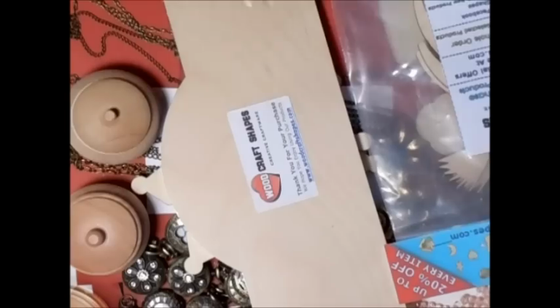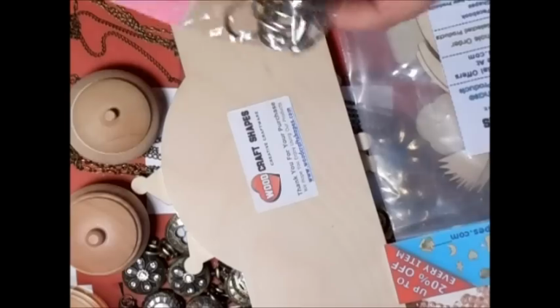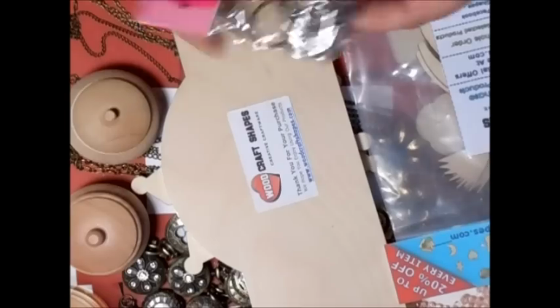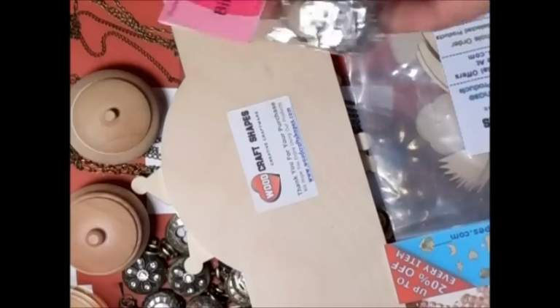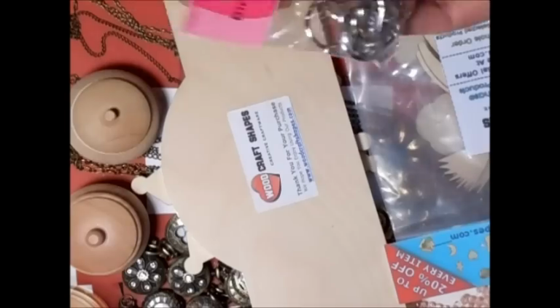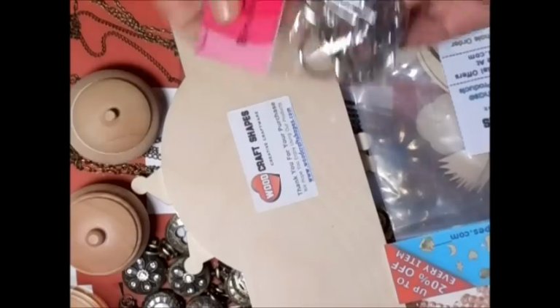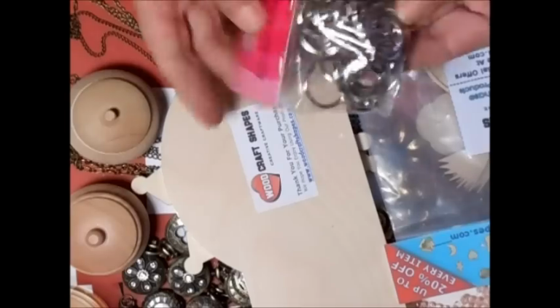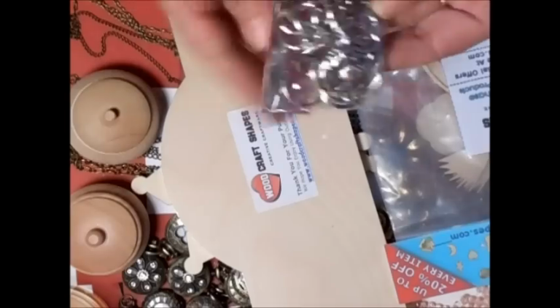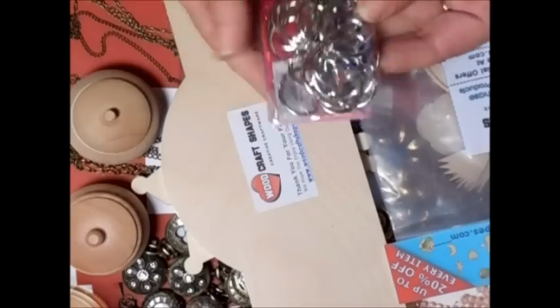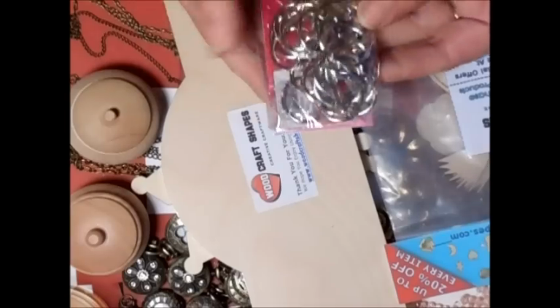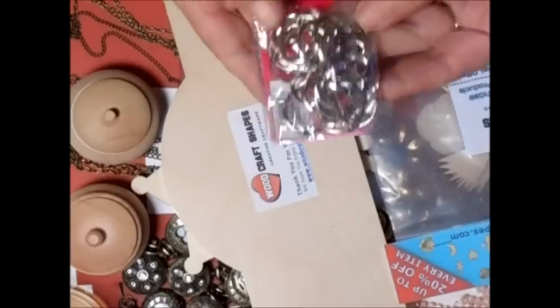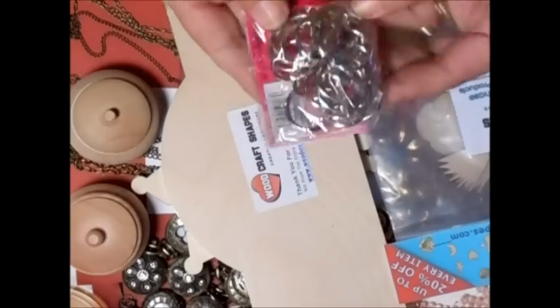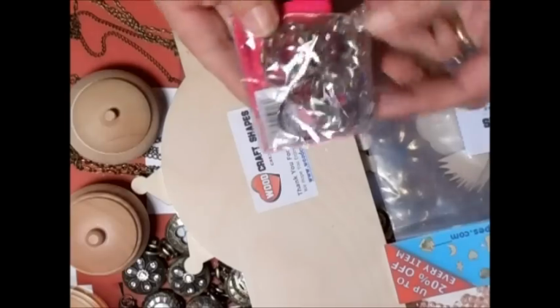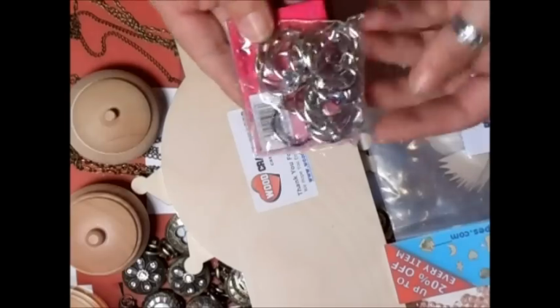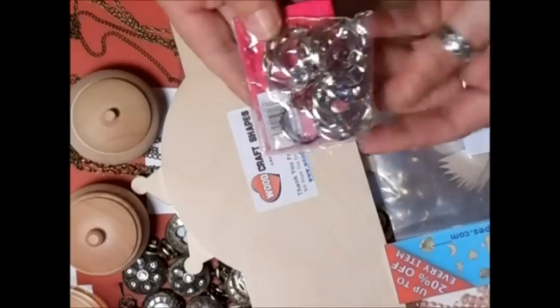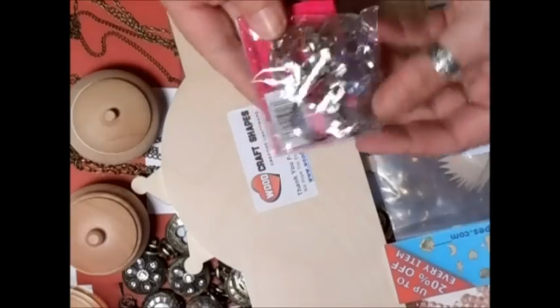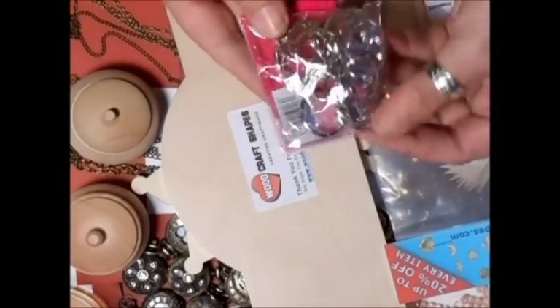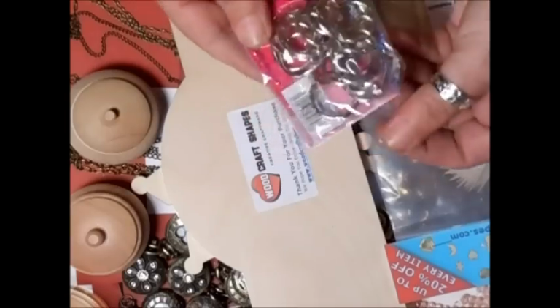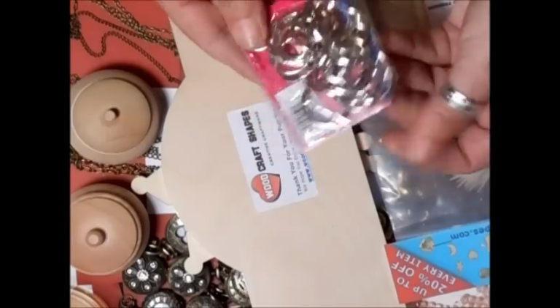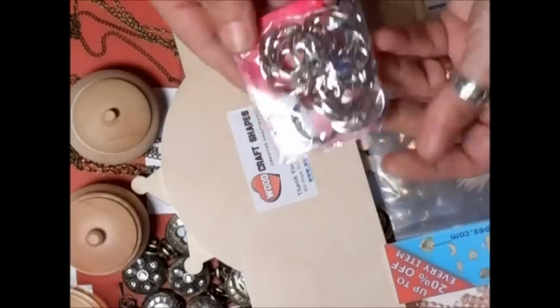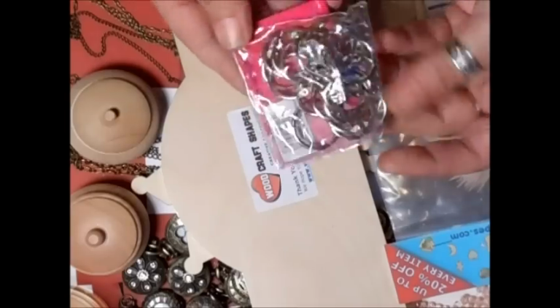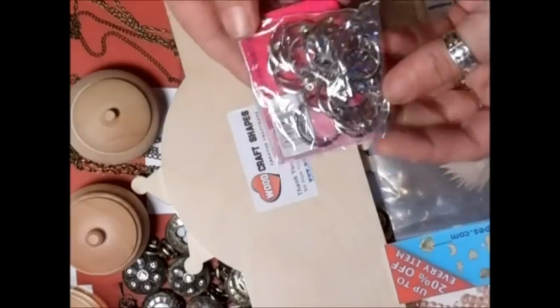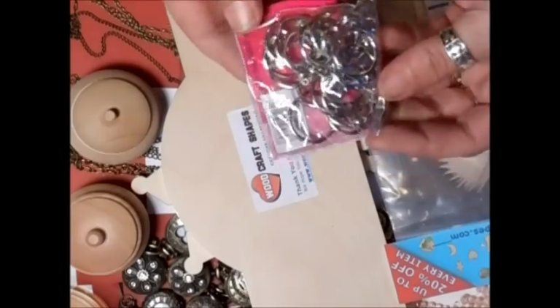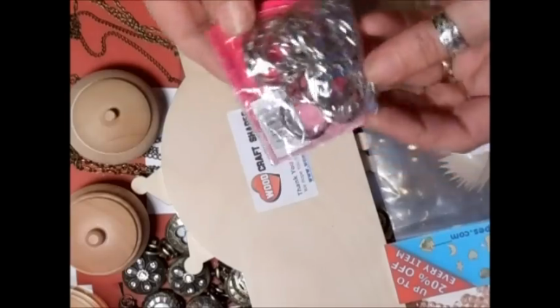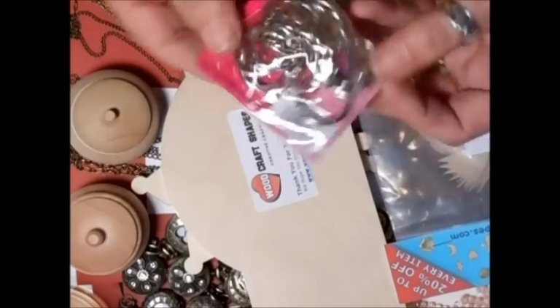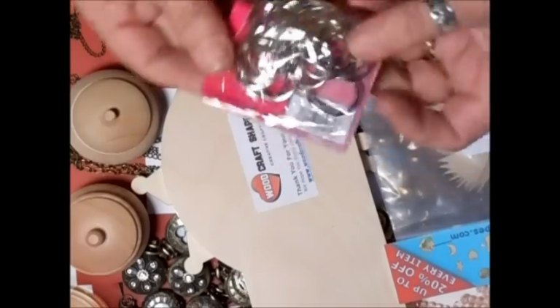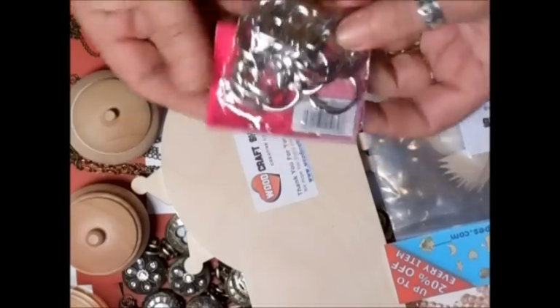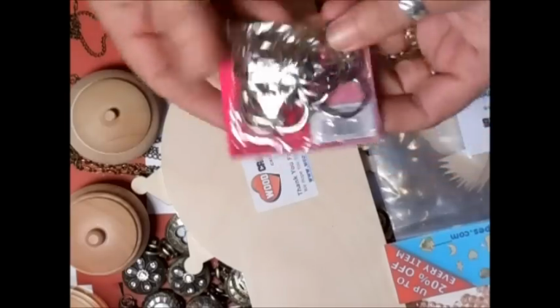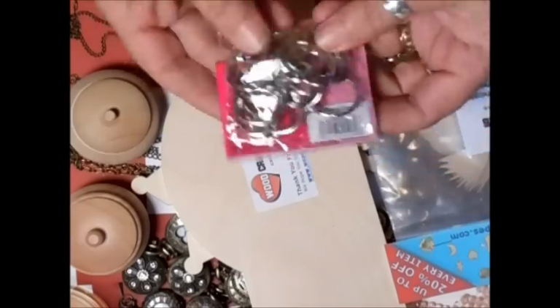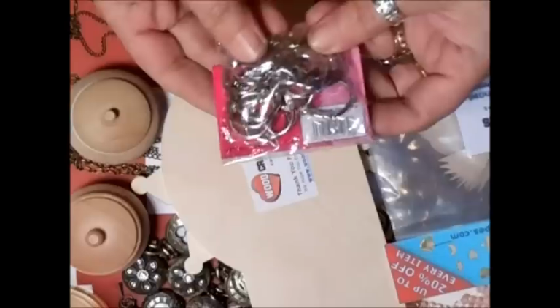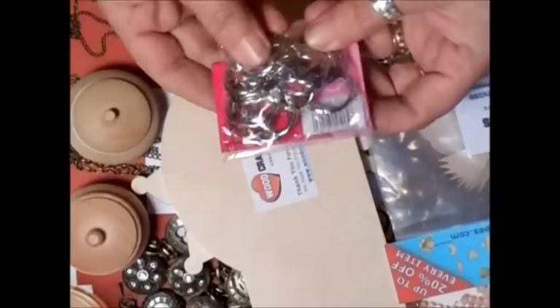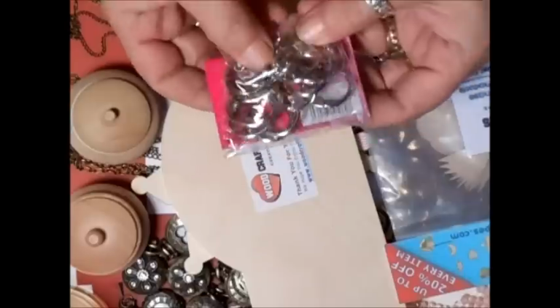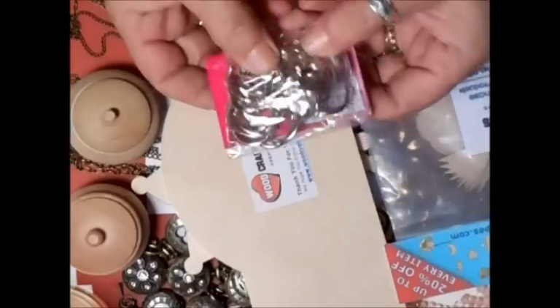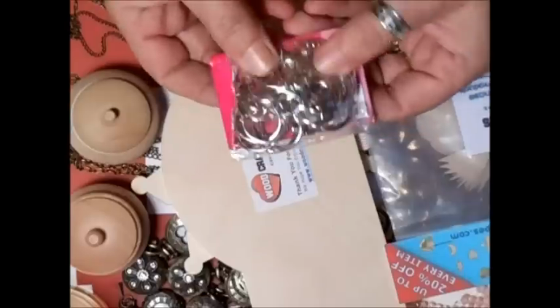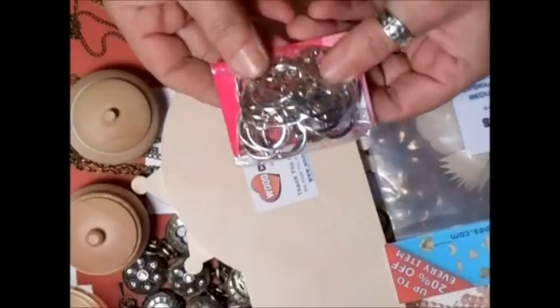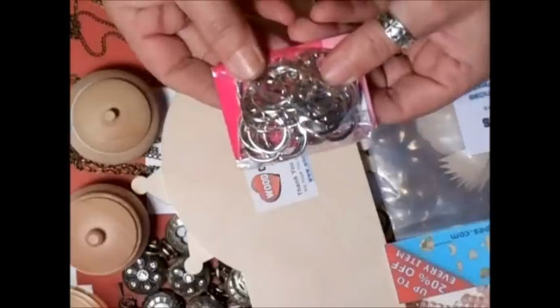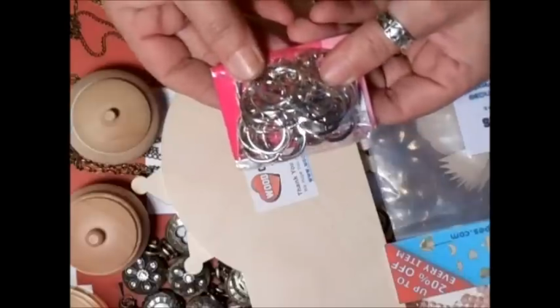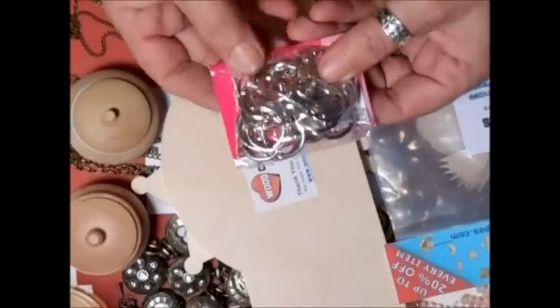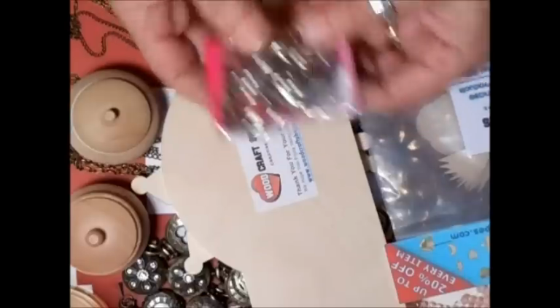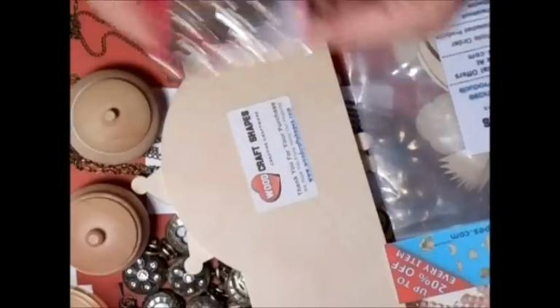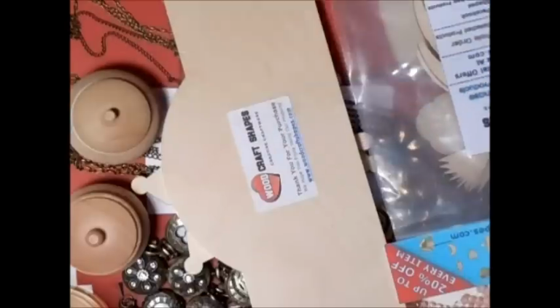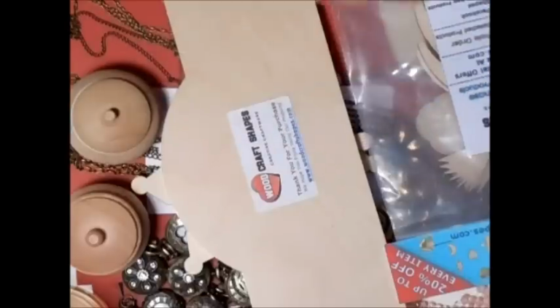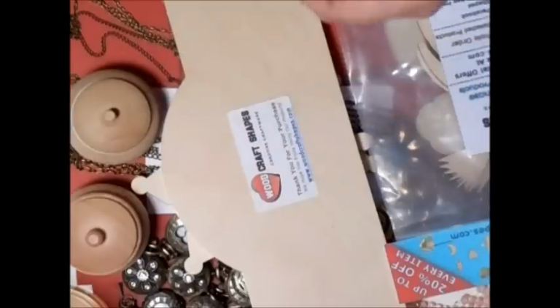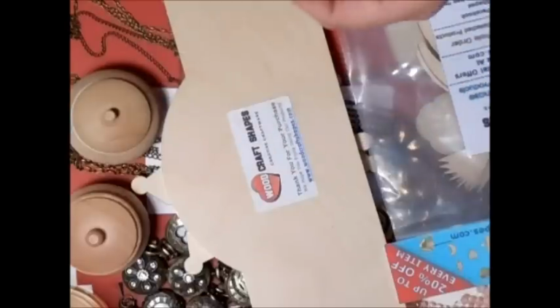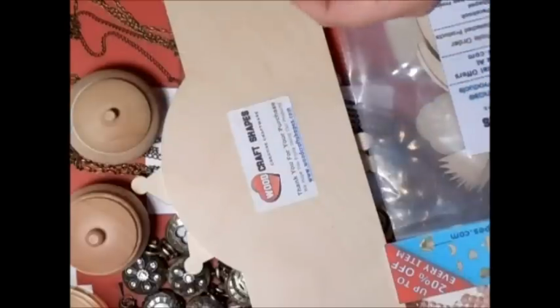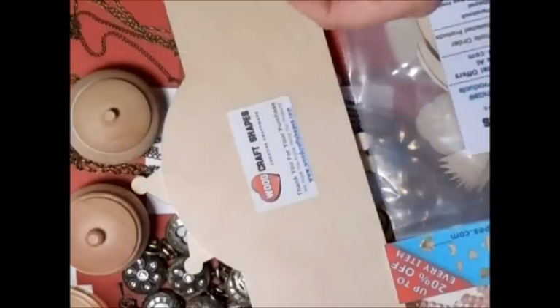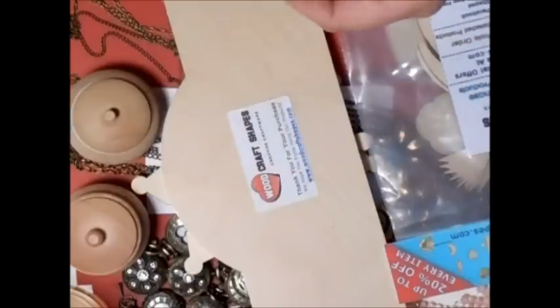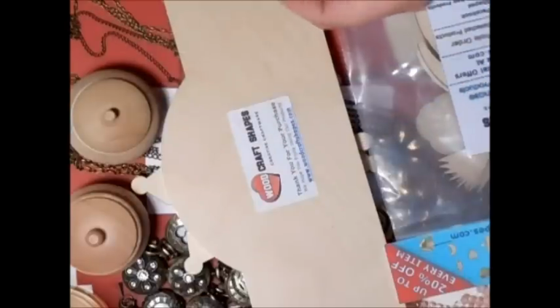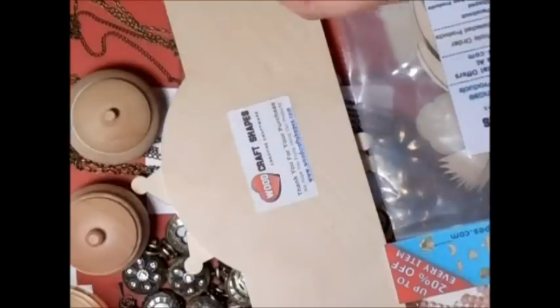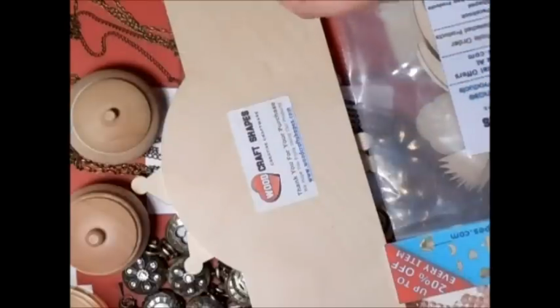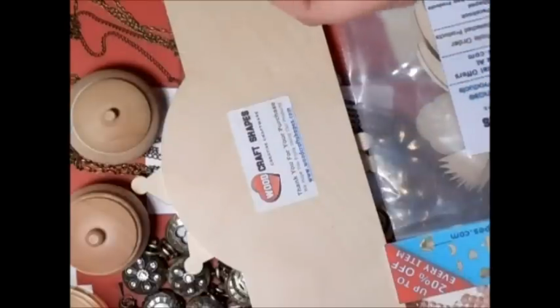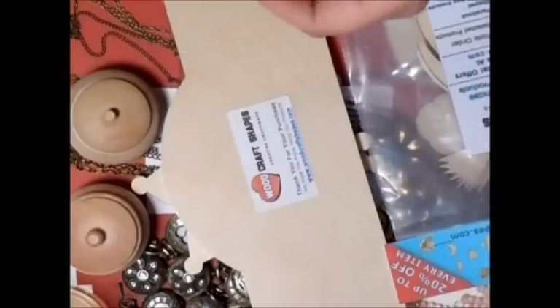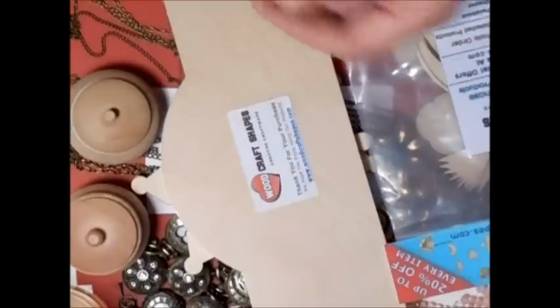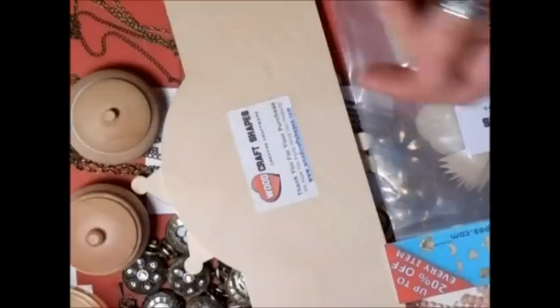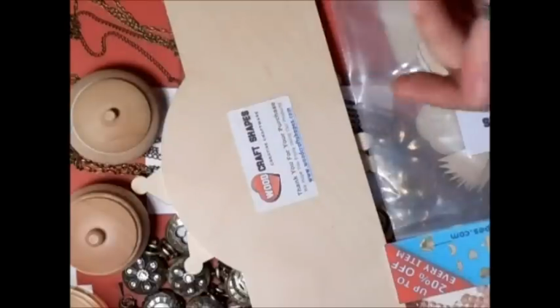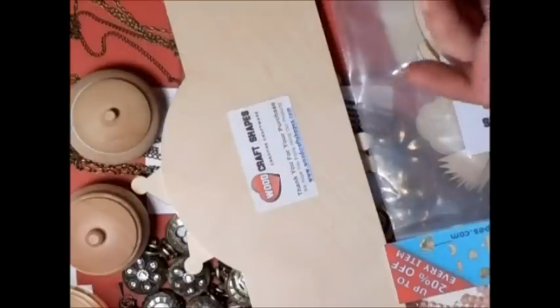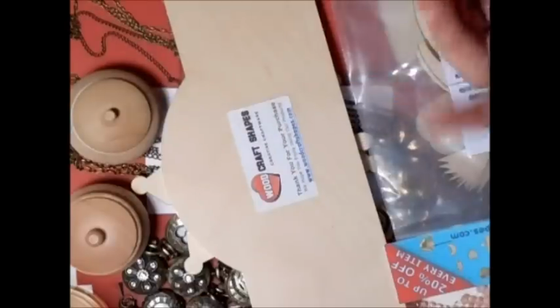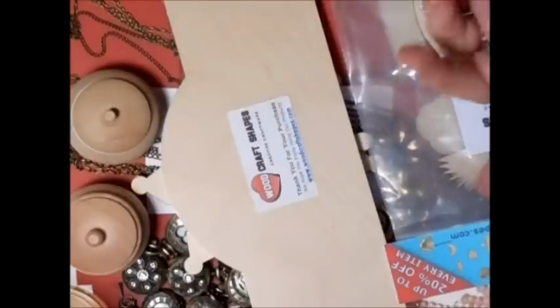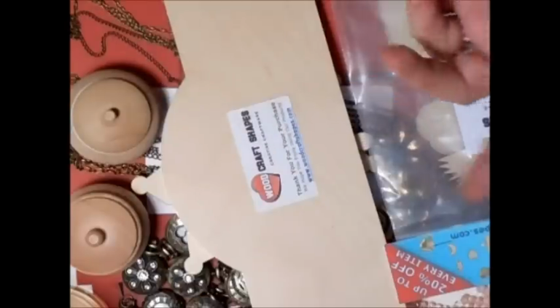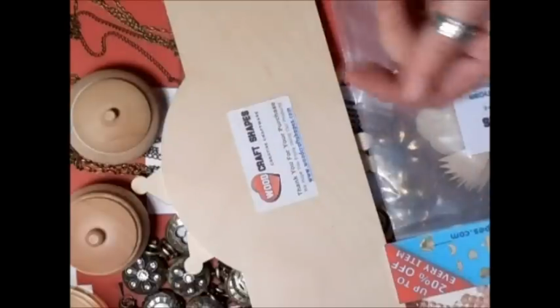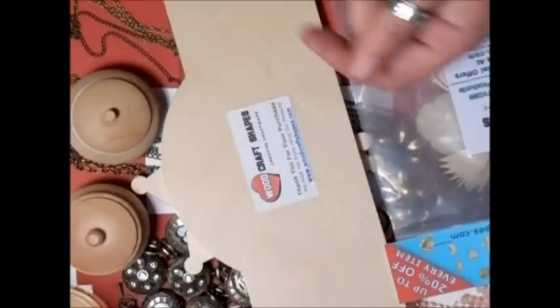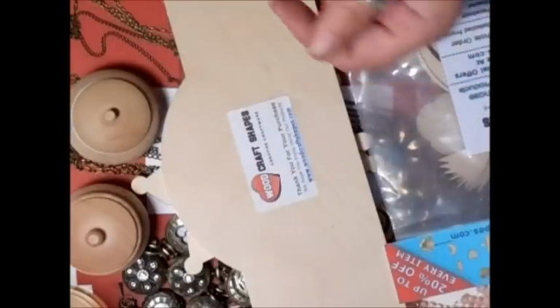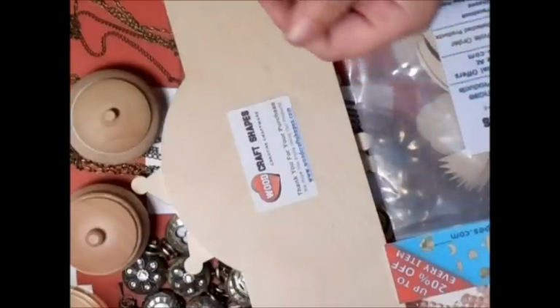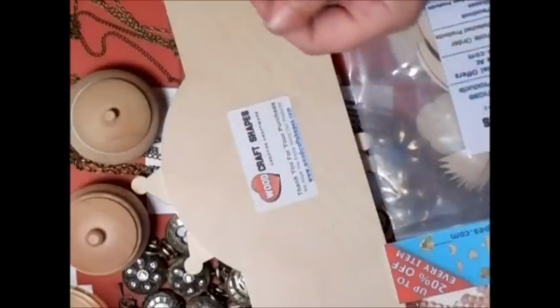The book rings — I've got the book rings, and I'm just putting those up as well. I've got them in different sizes.